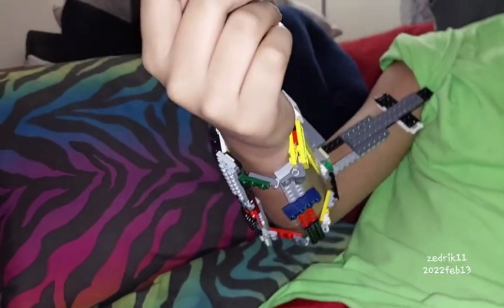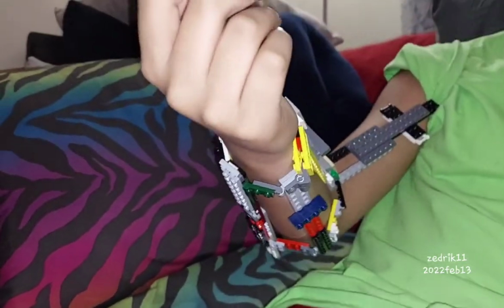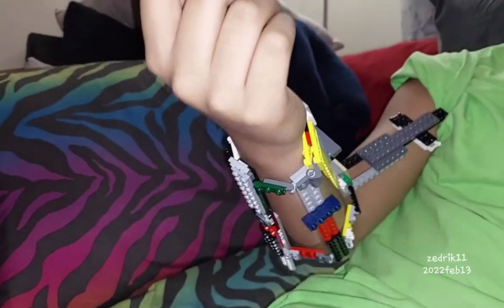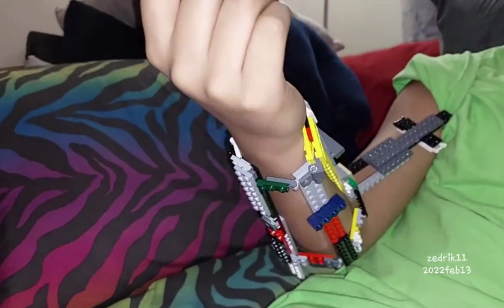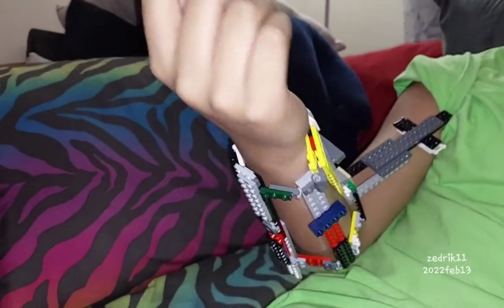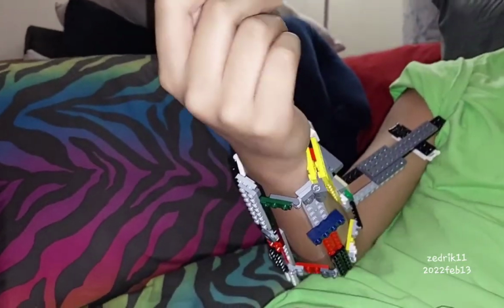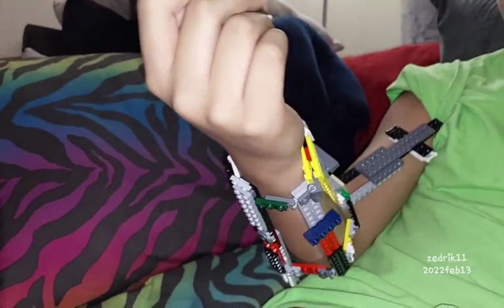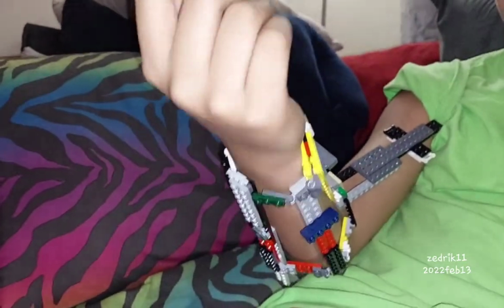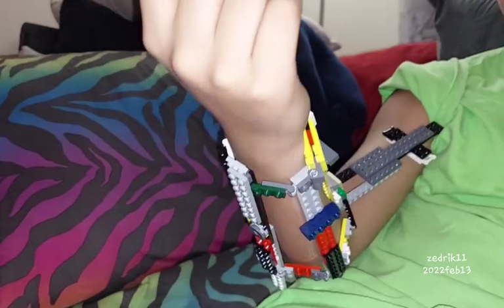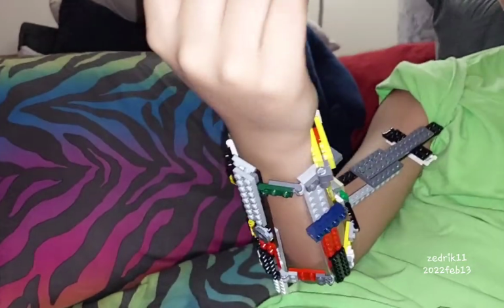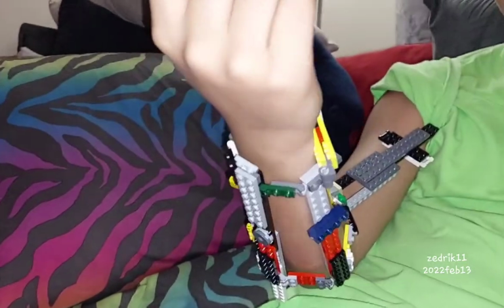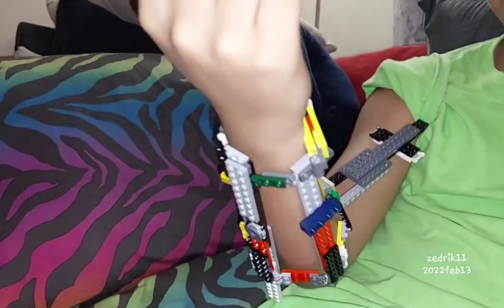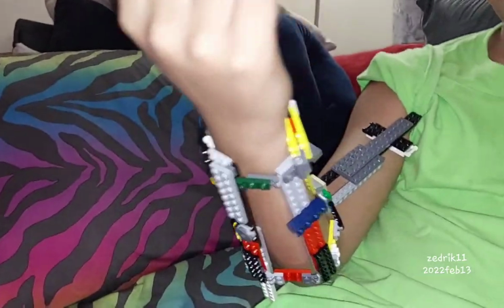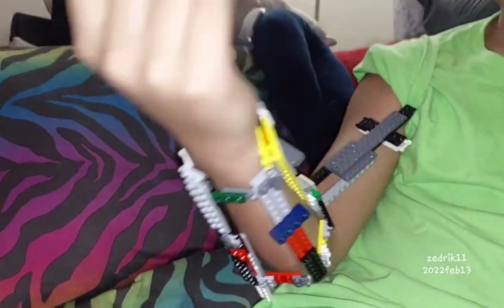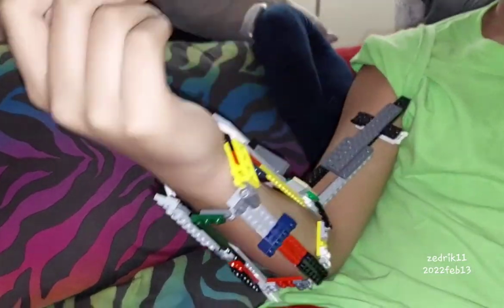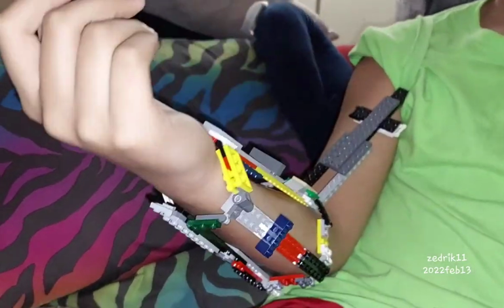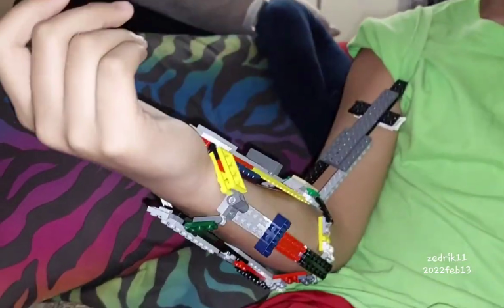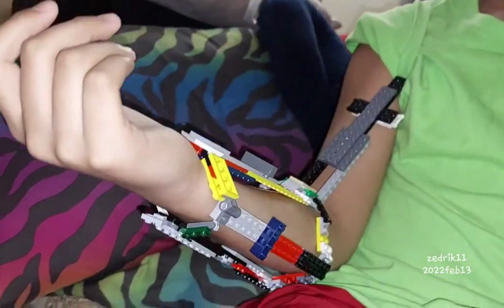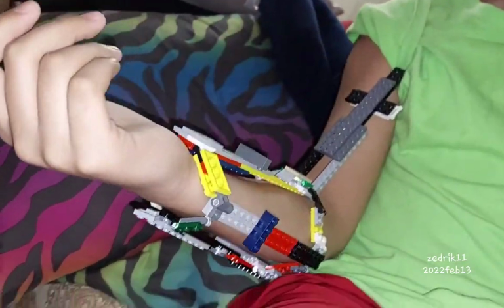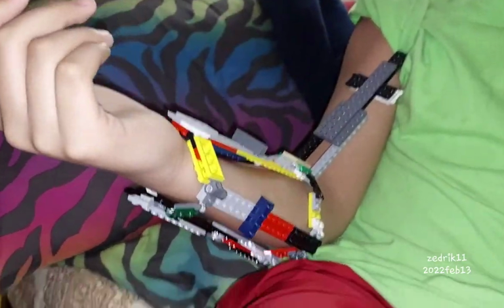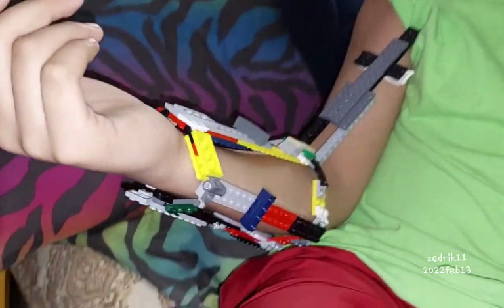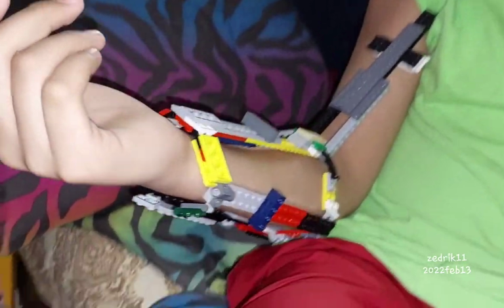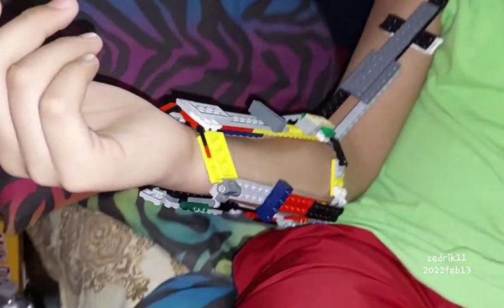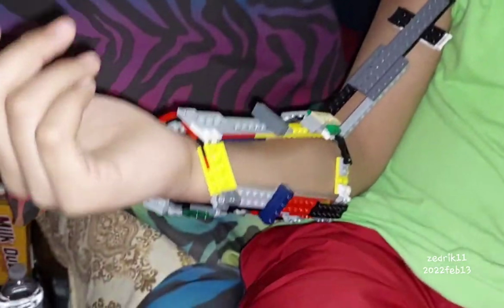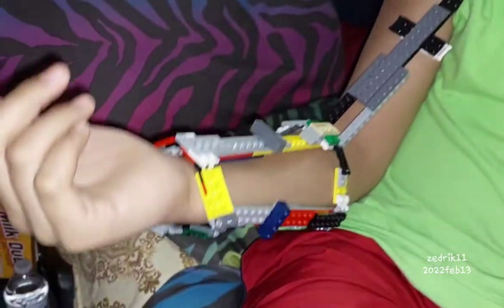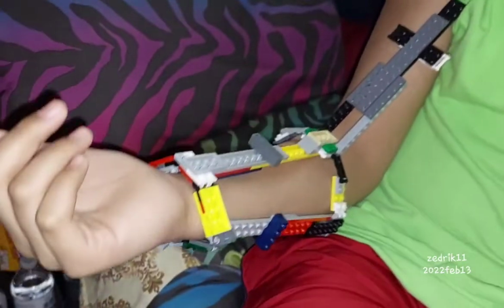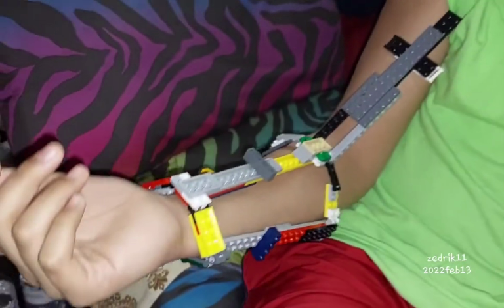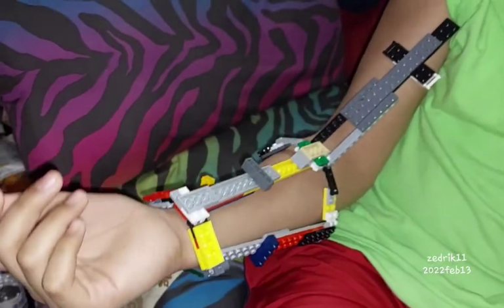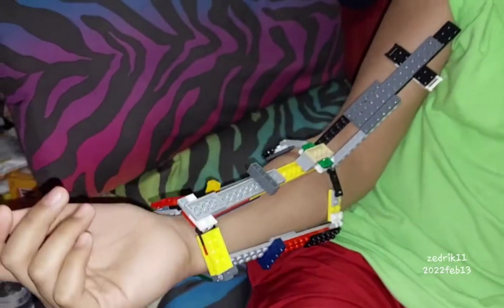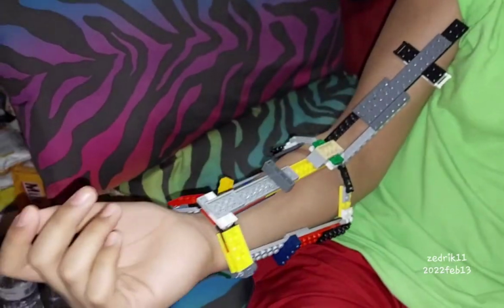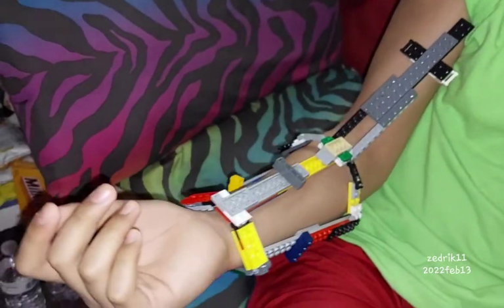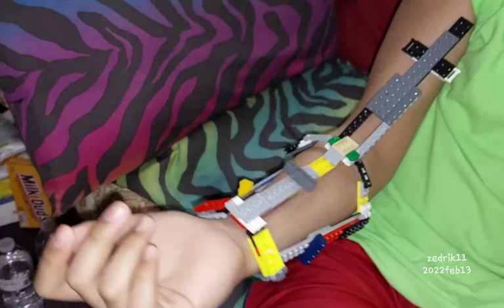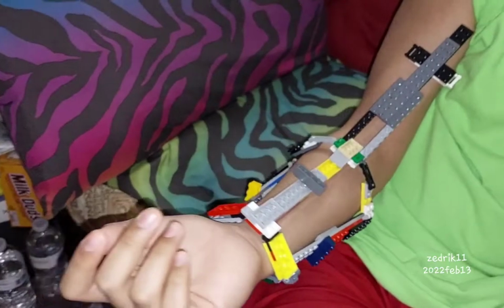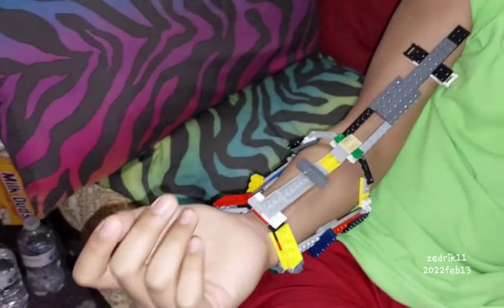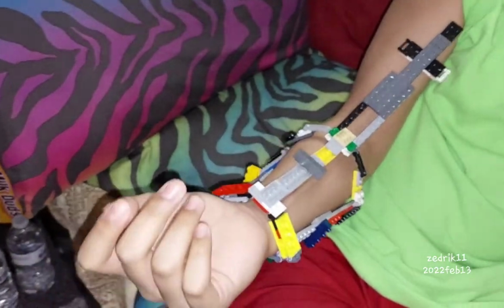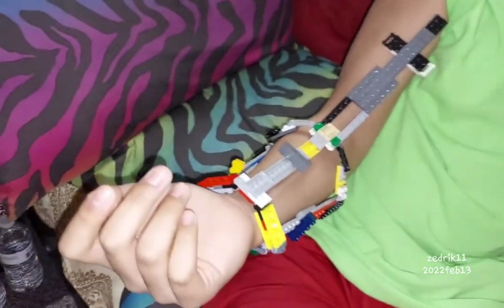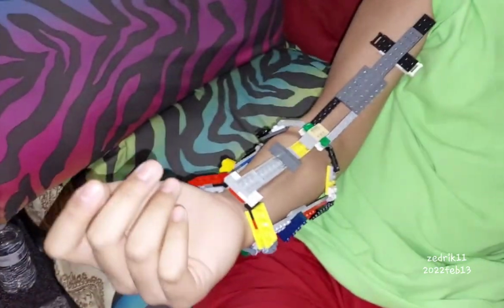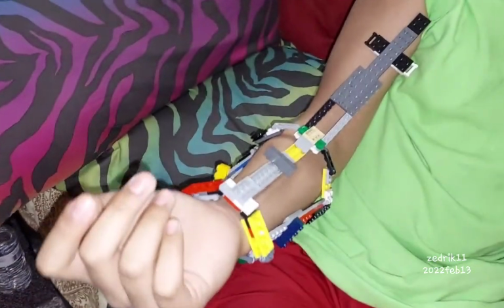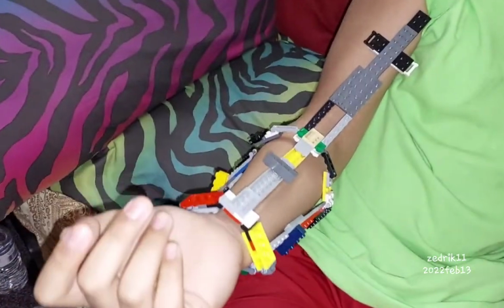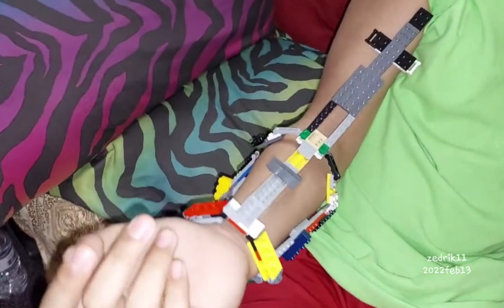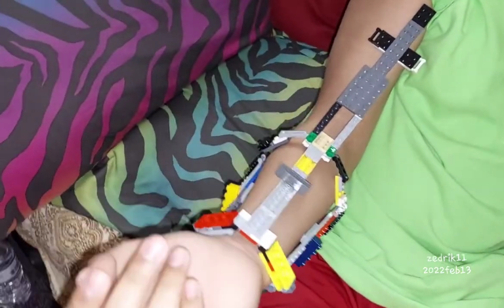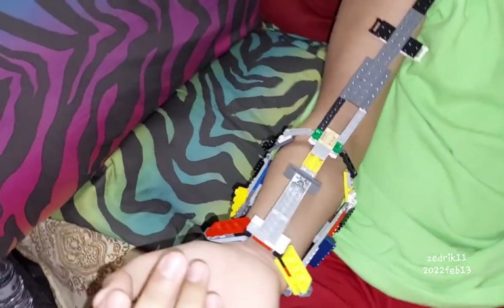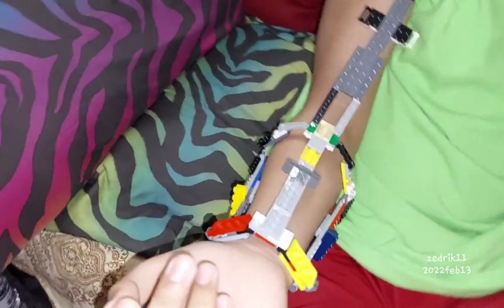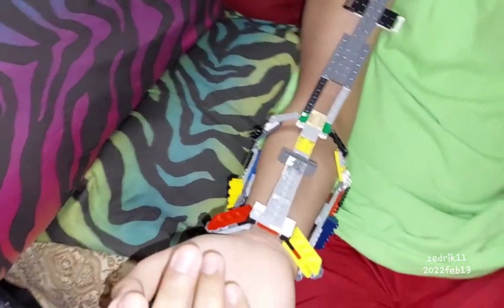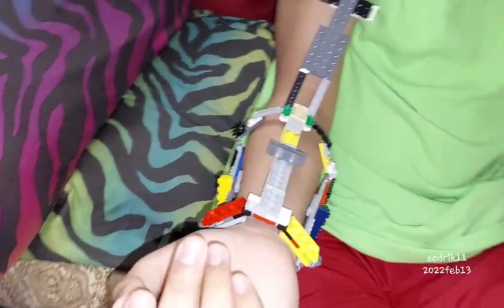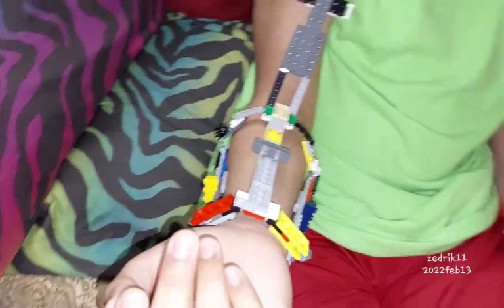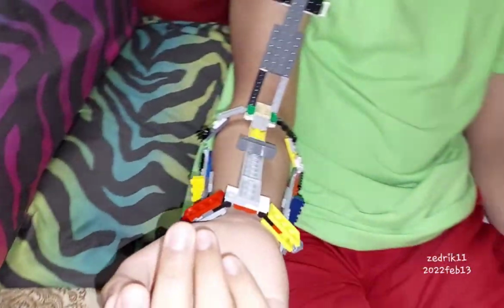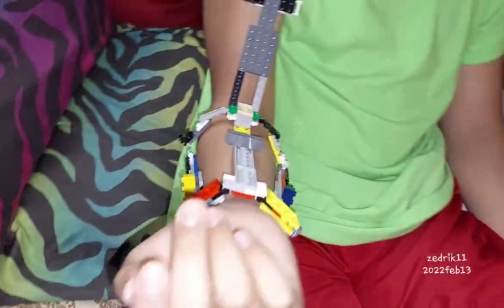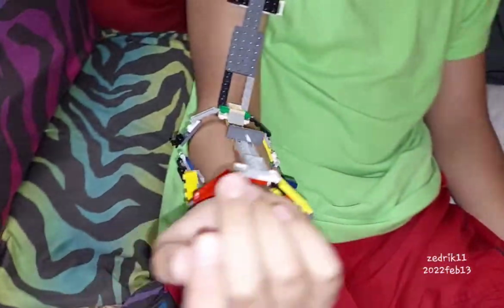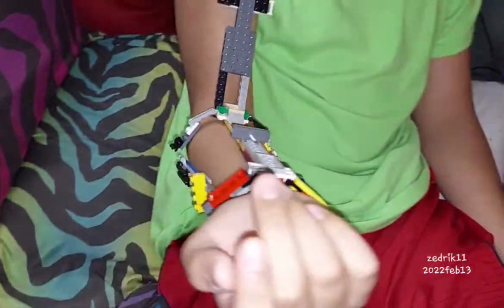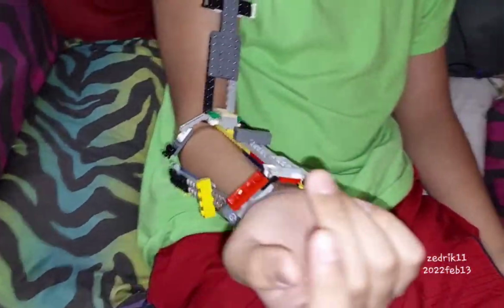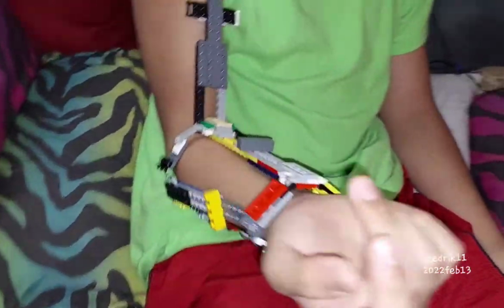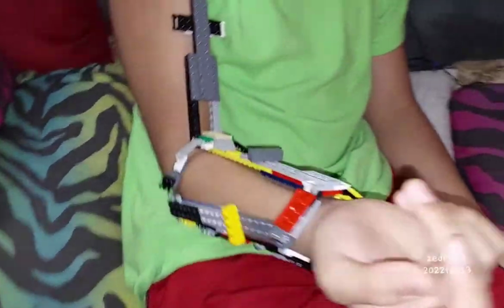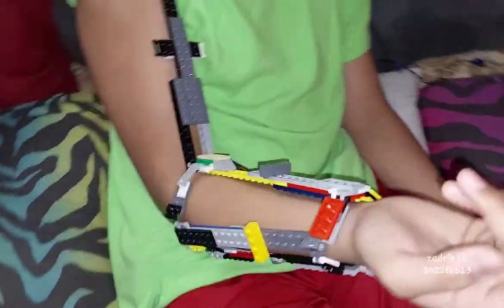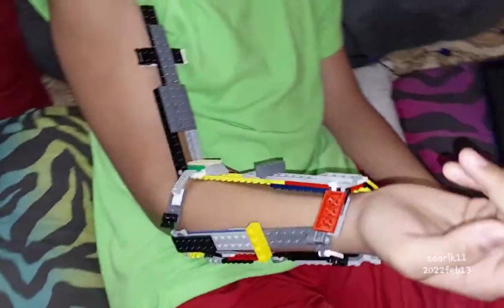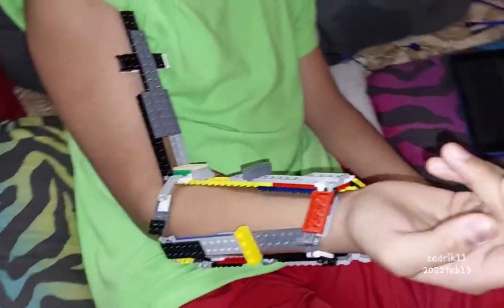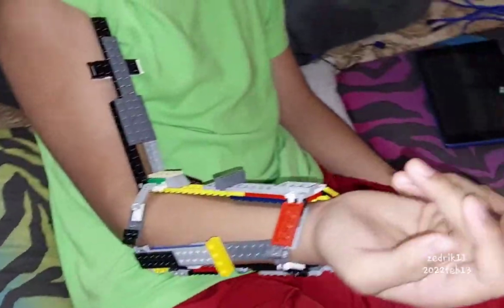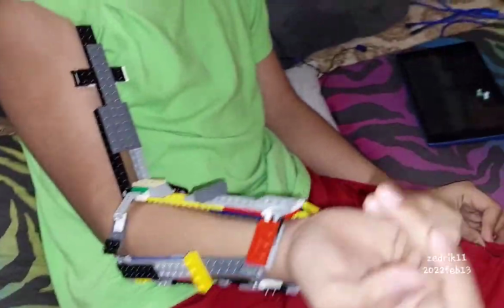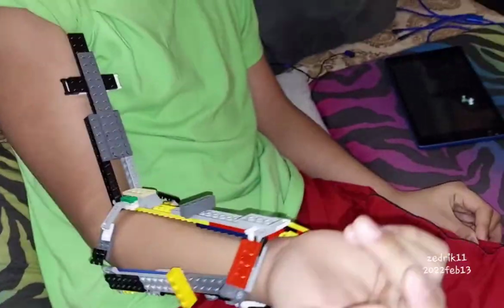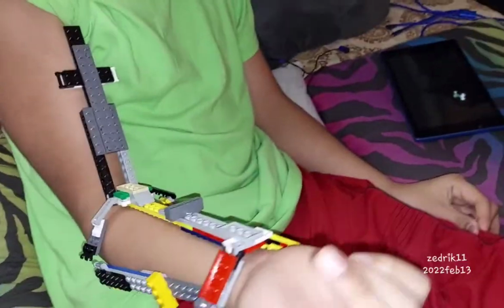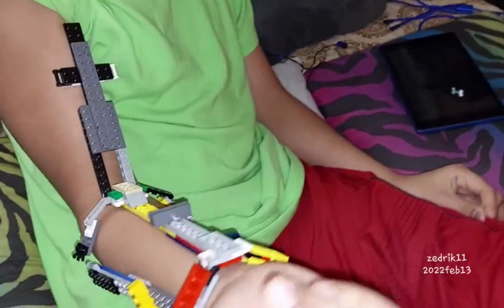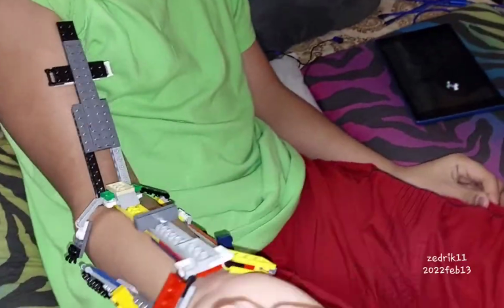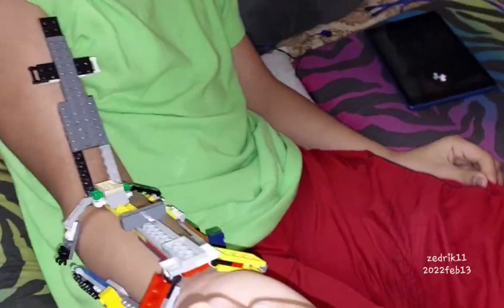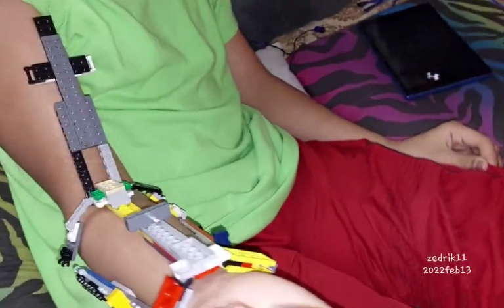I'm gonna be making the whole arm soon, and hopefully one day I'll probably make the whole suit out of it.